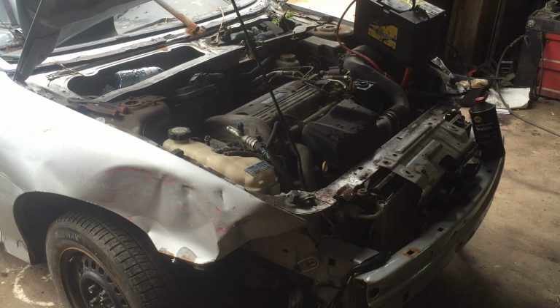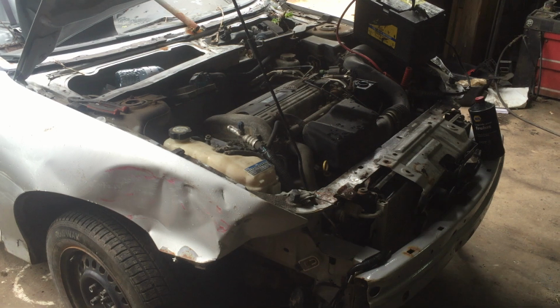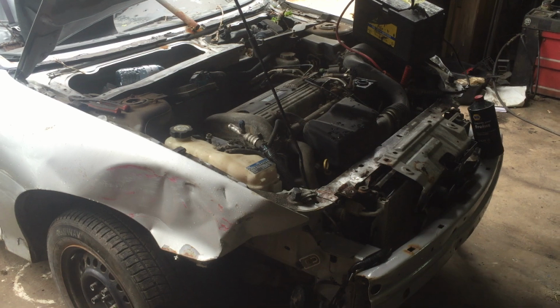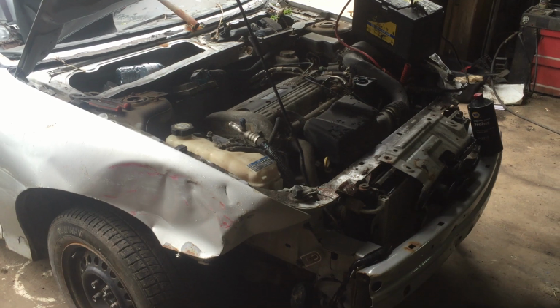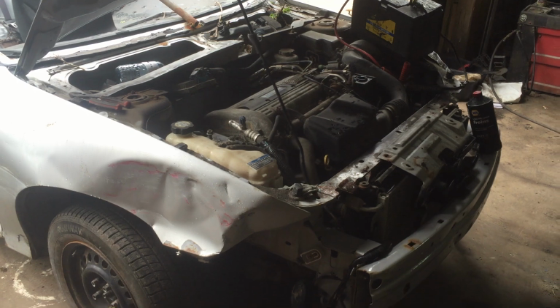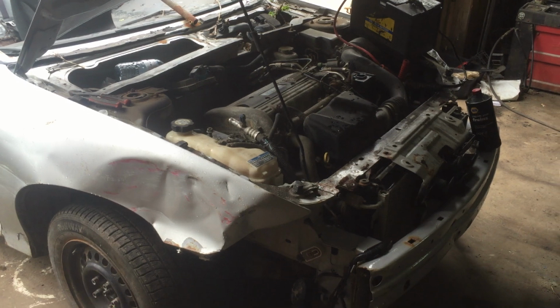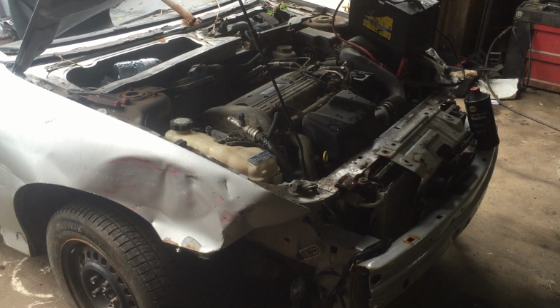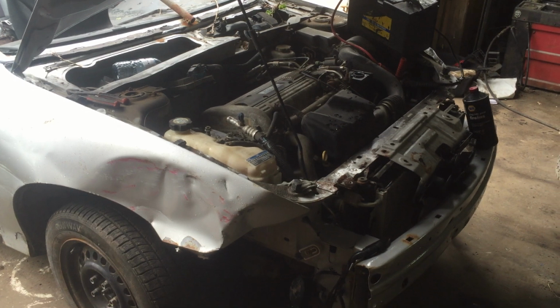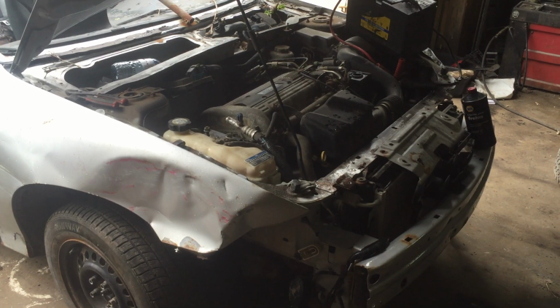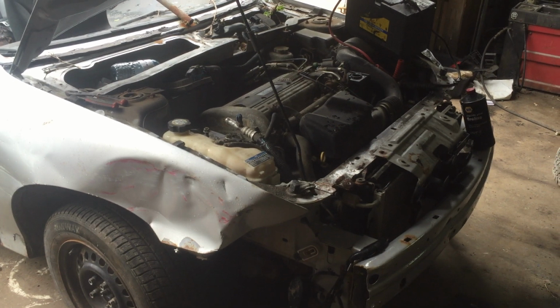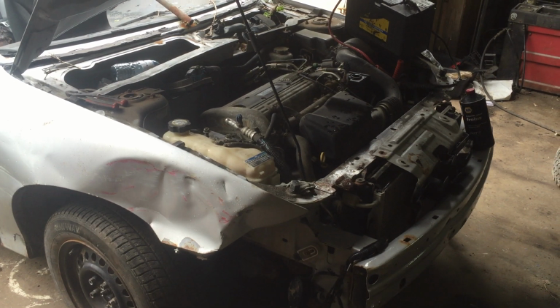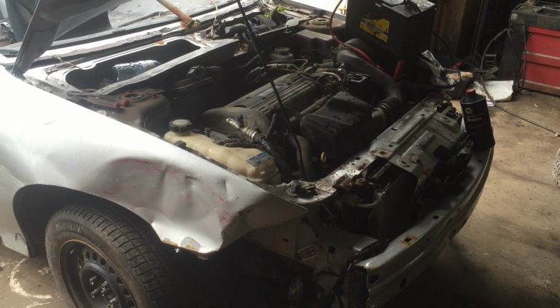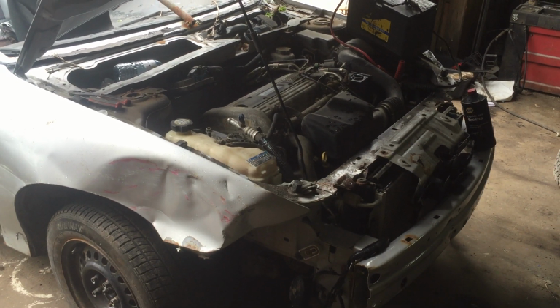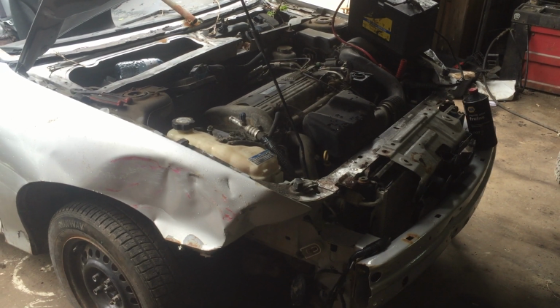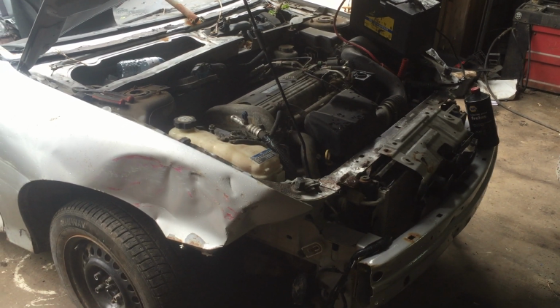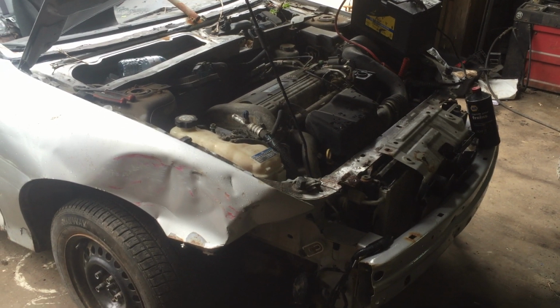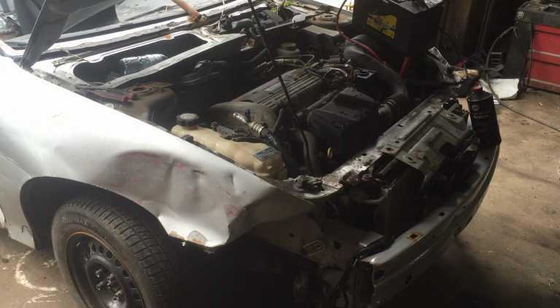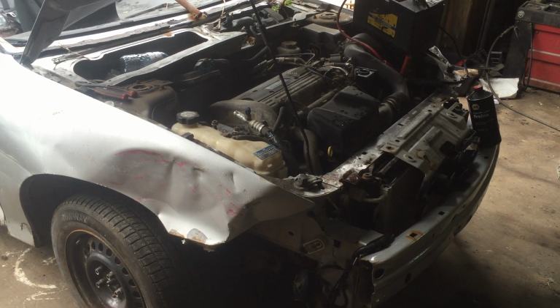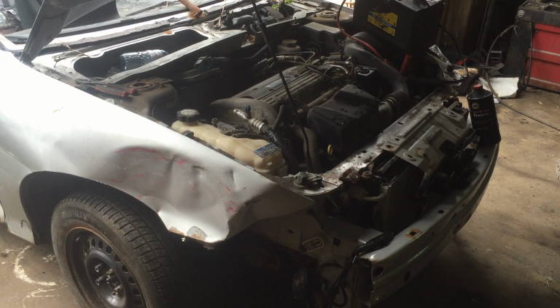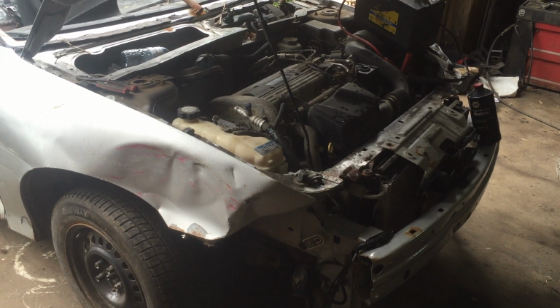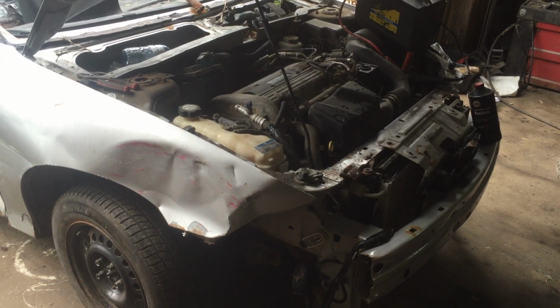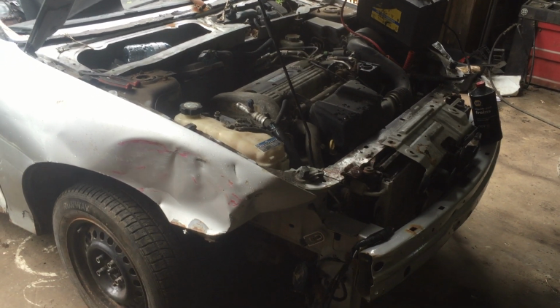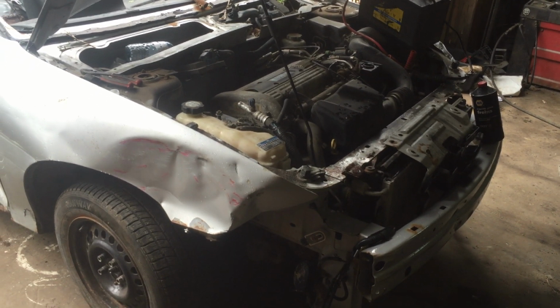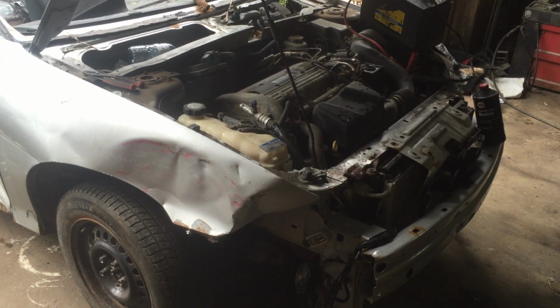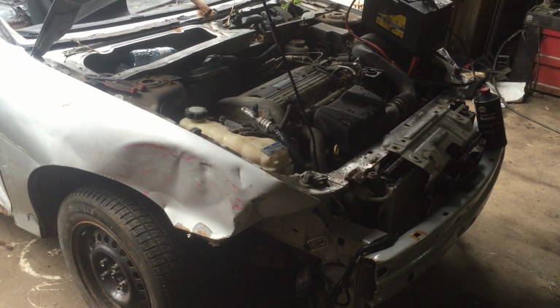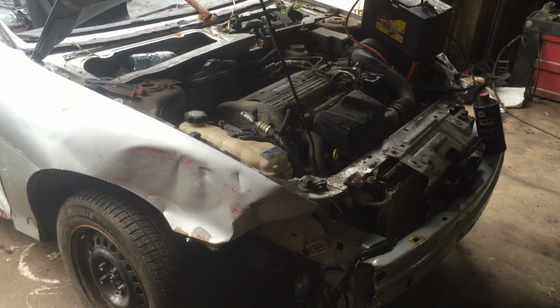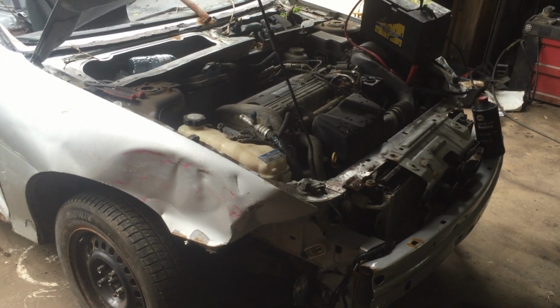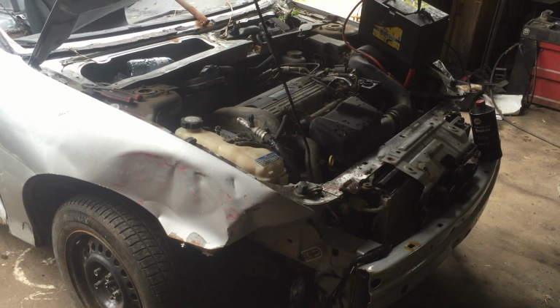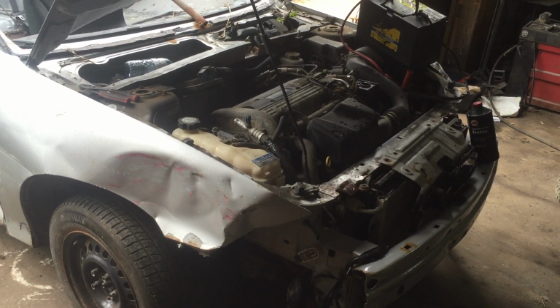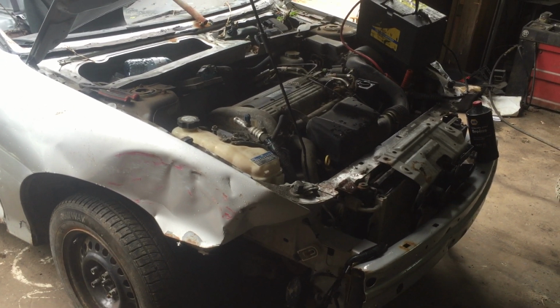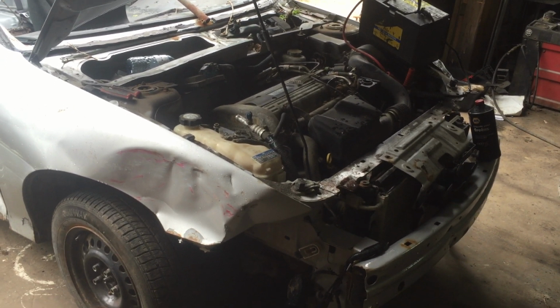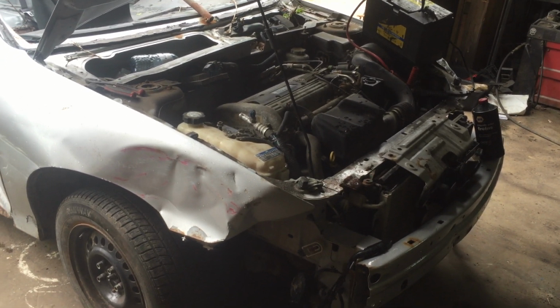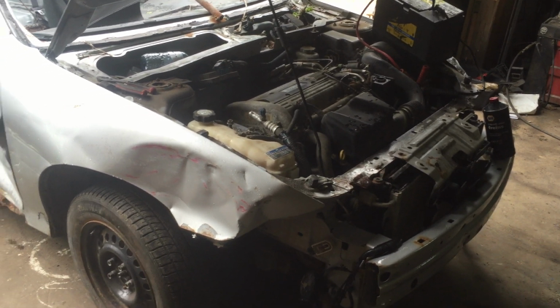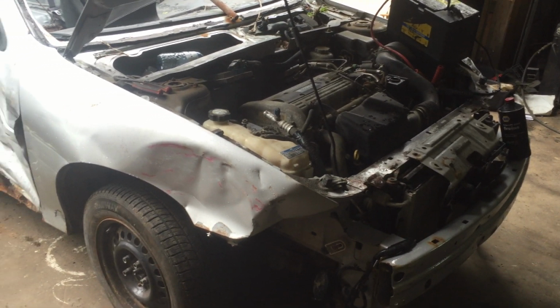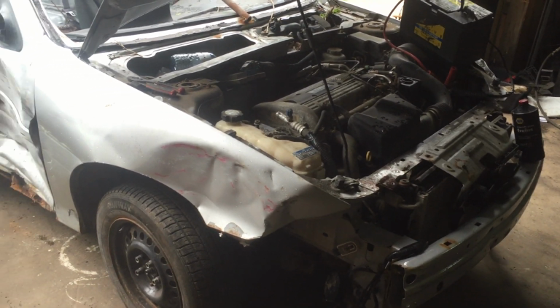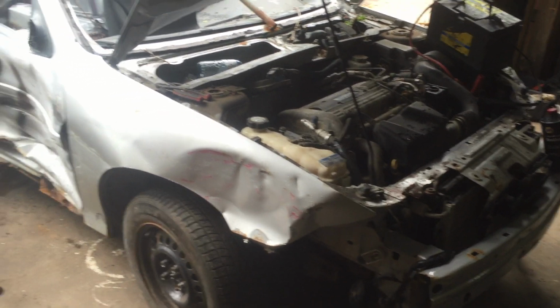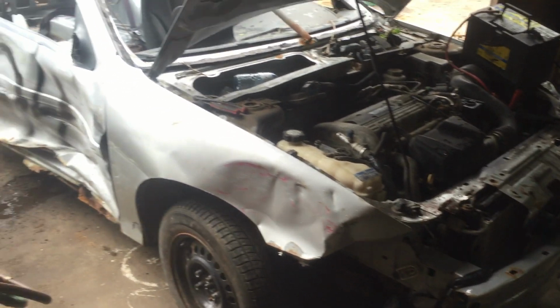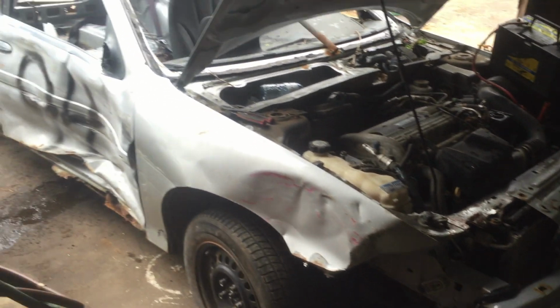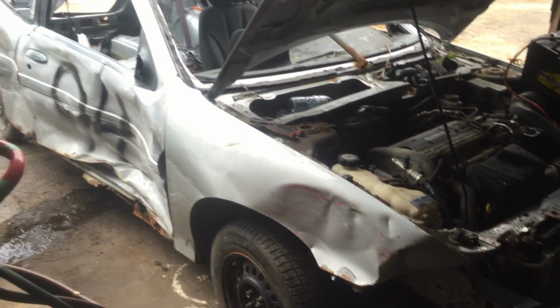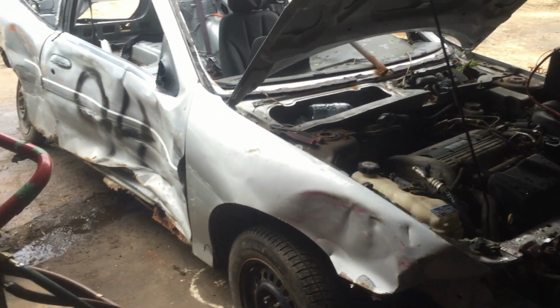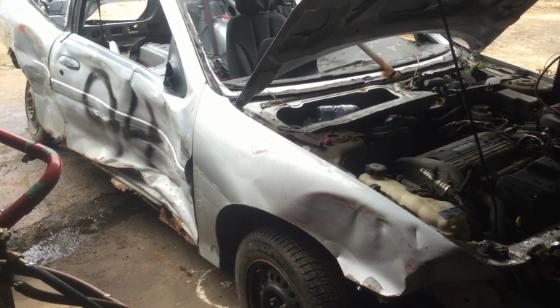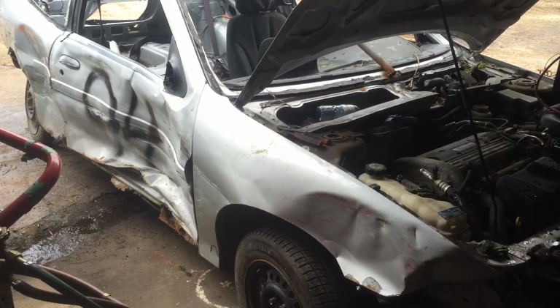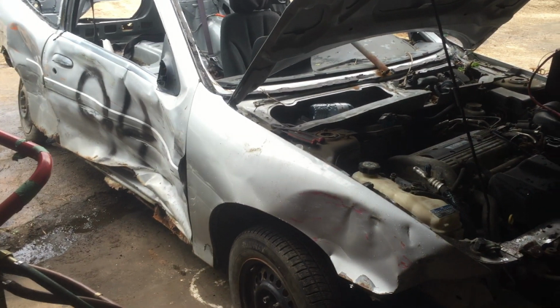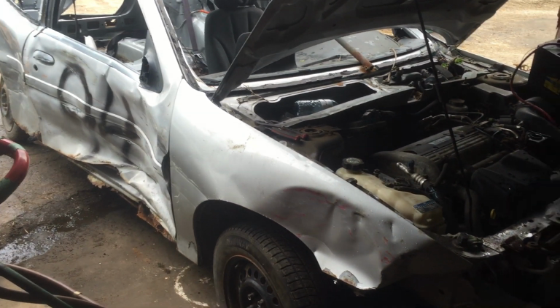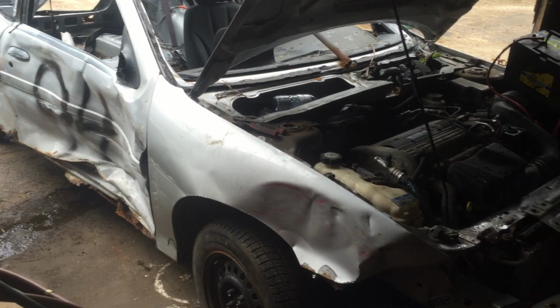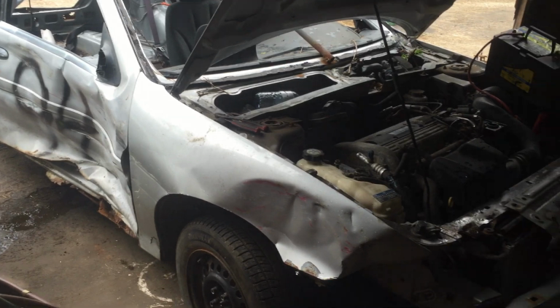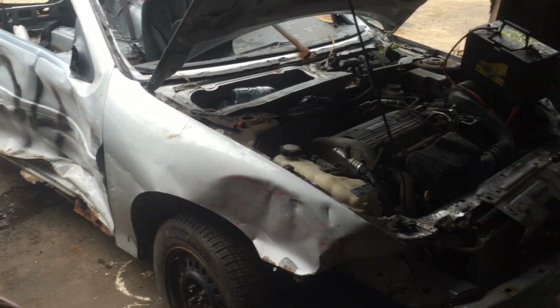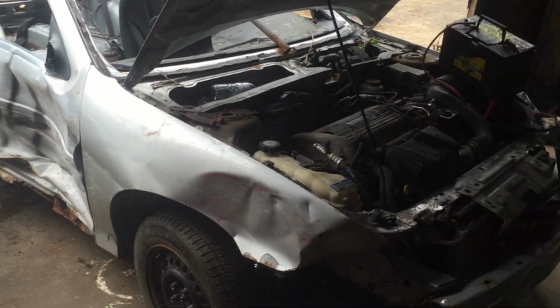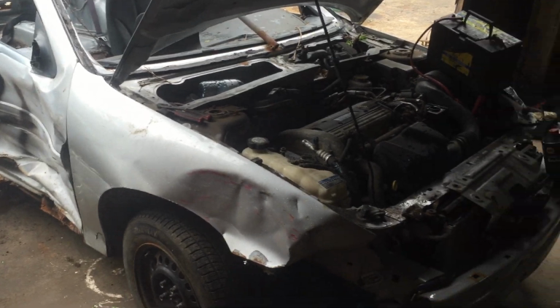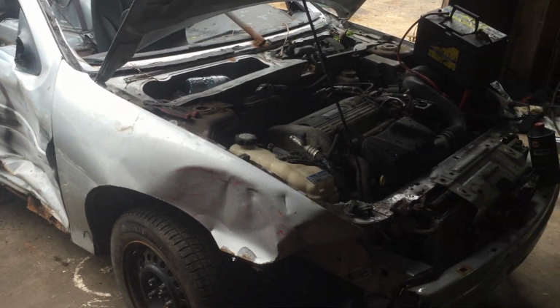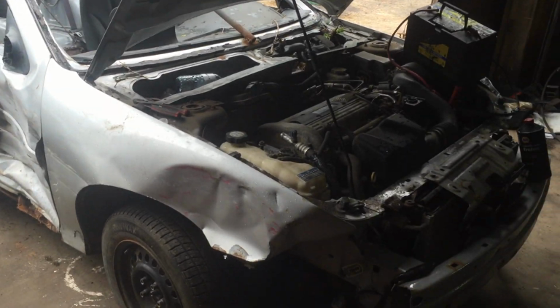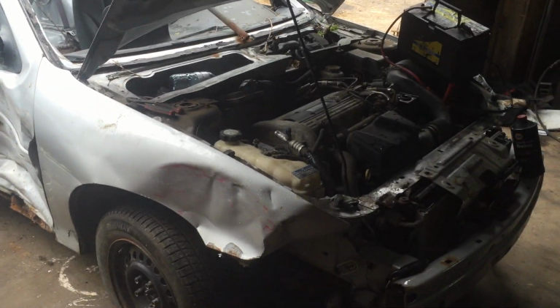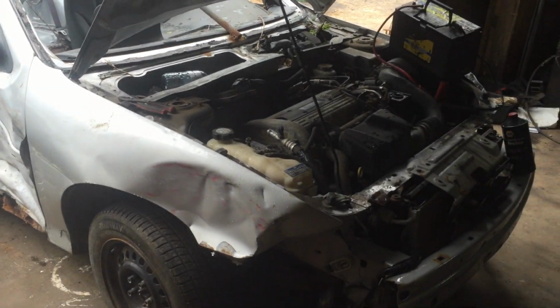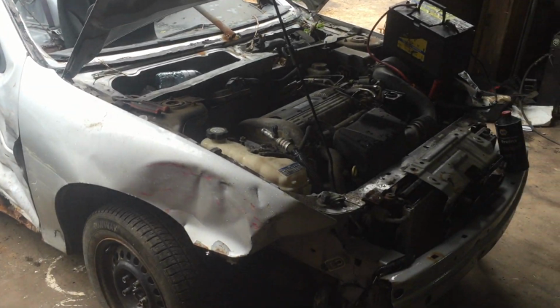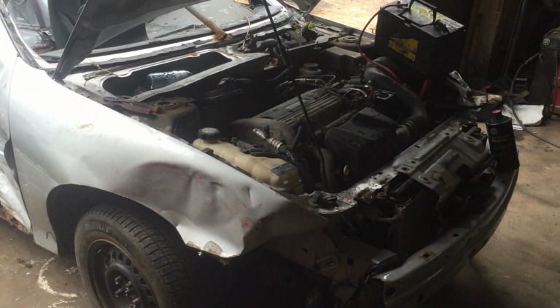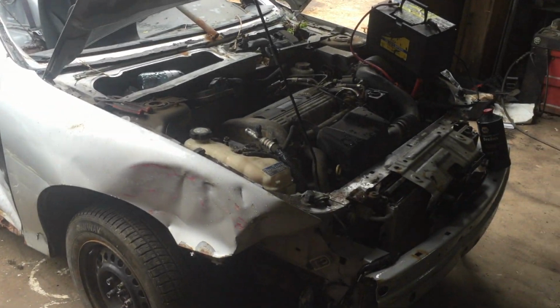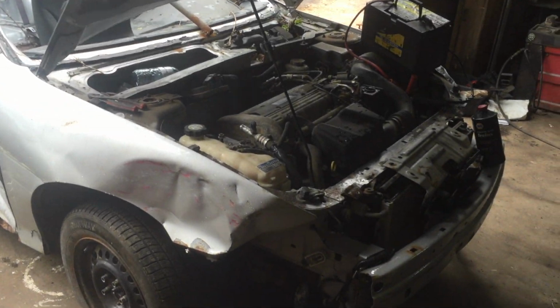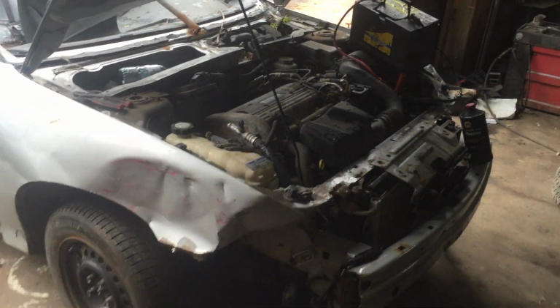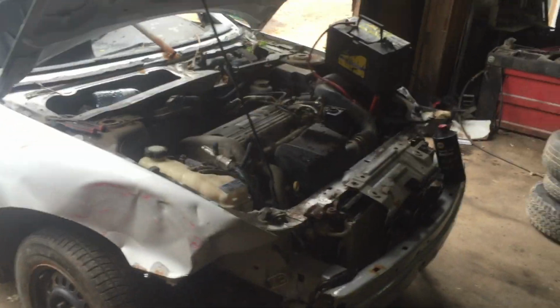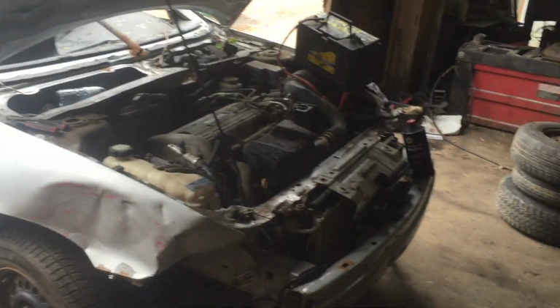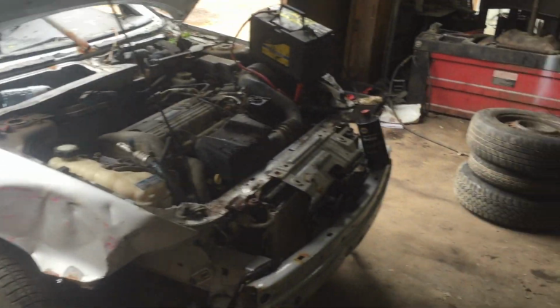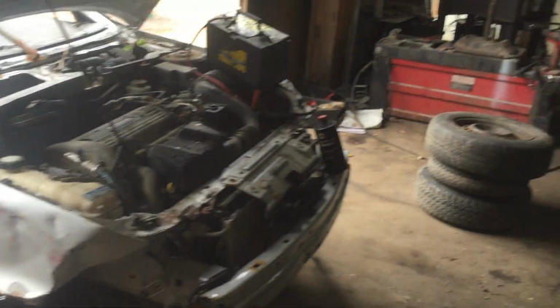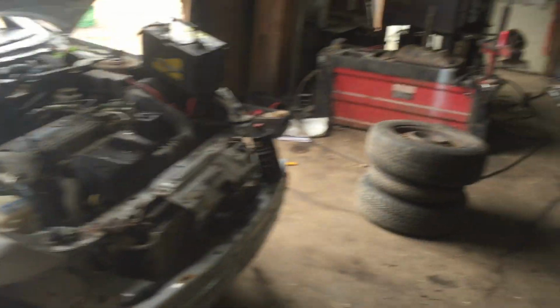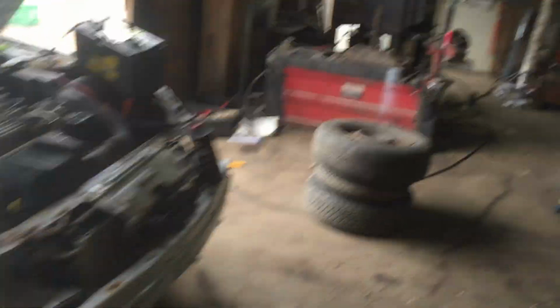I have to do some work to this car, but it's right by the exhaust manifold, so I'm going to let it sit here for about 20 minutes to let it cool down.